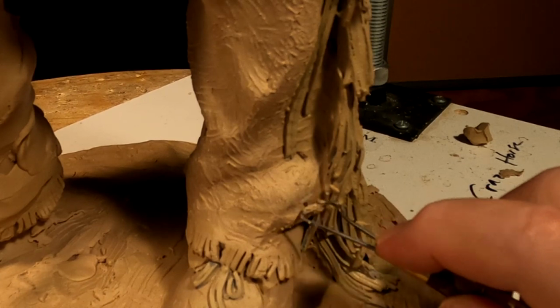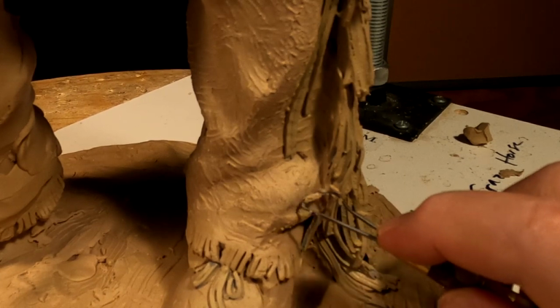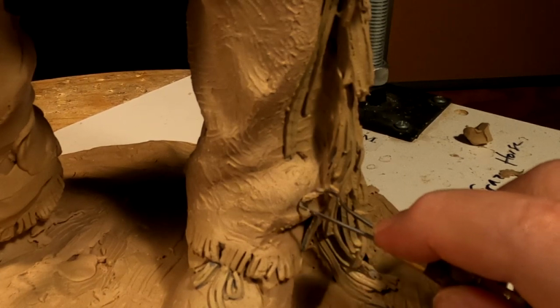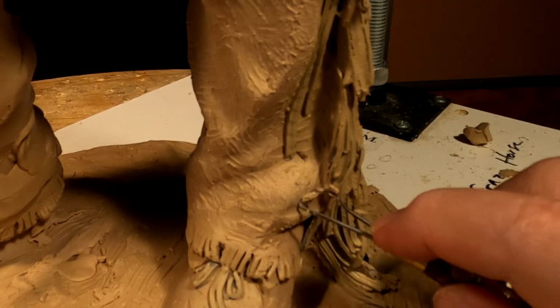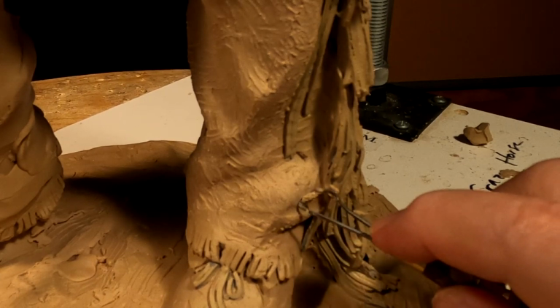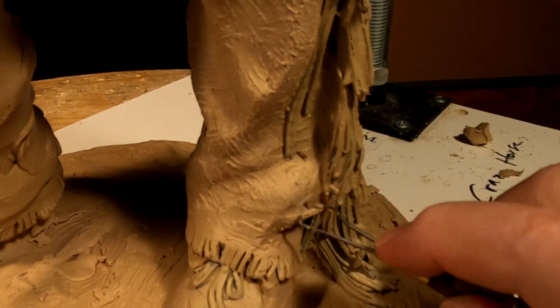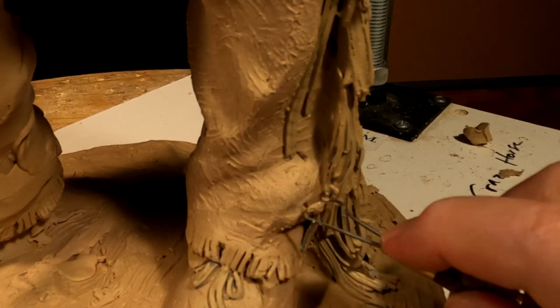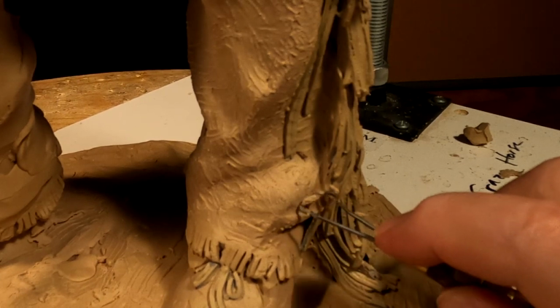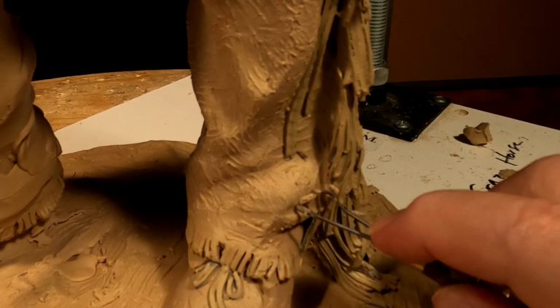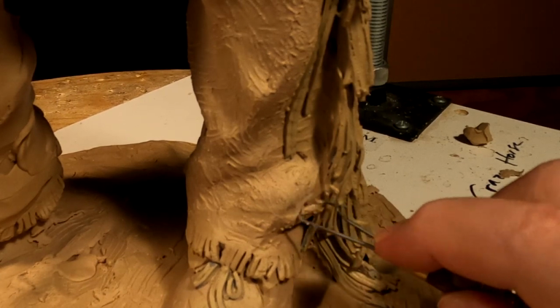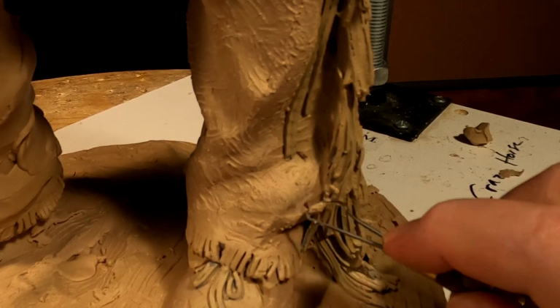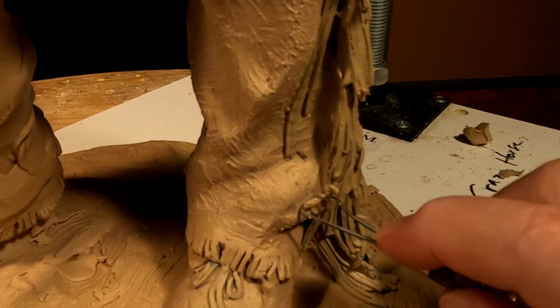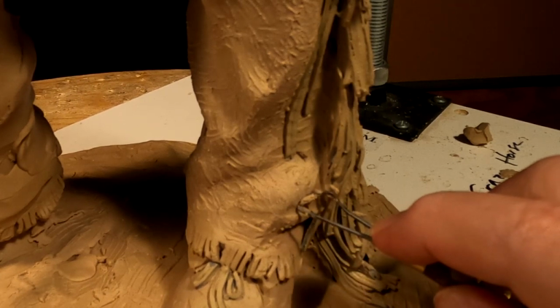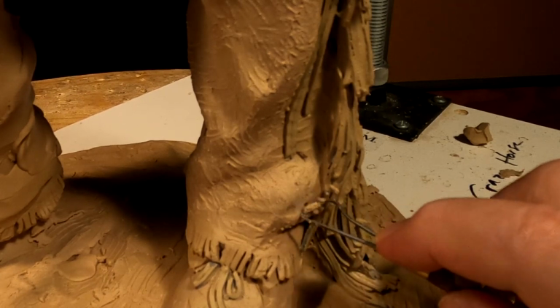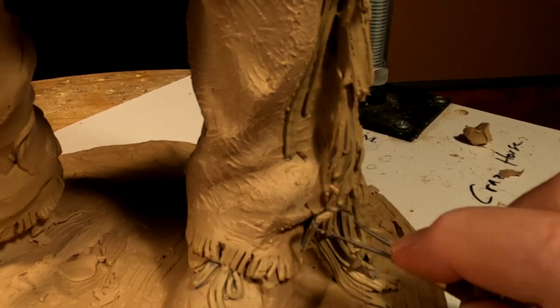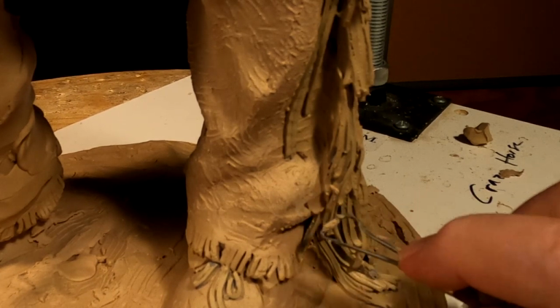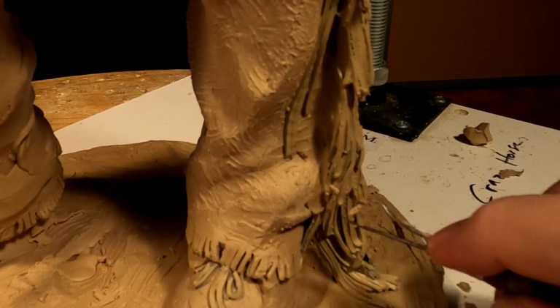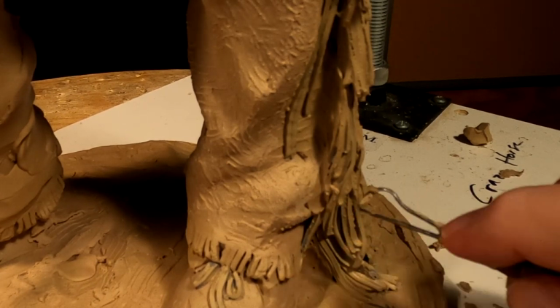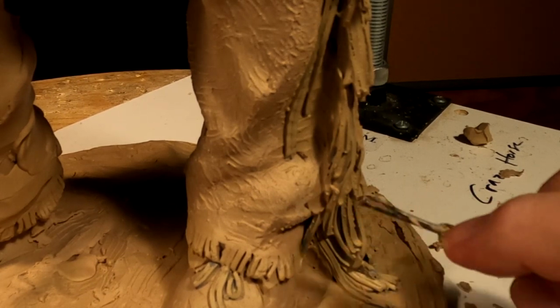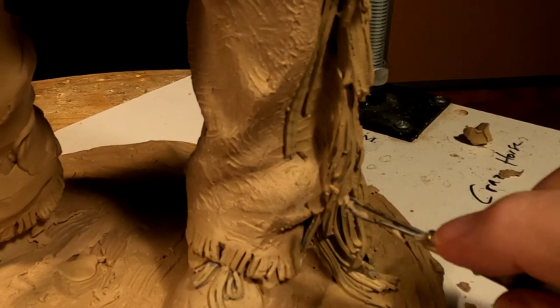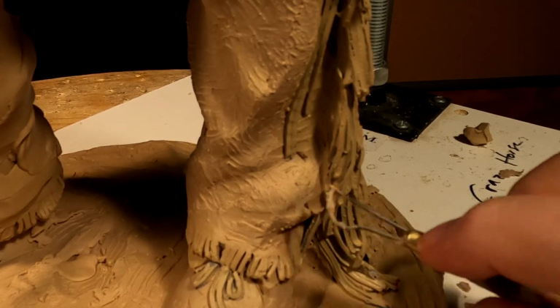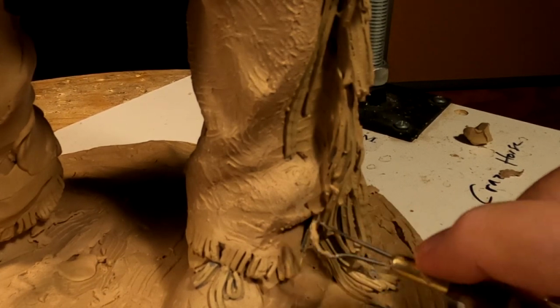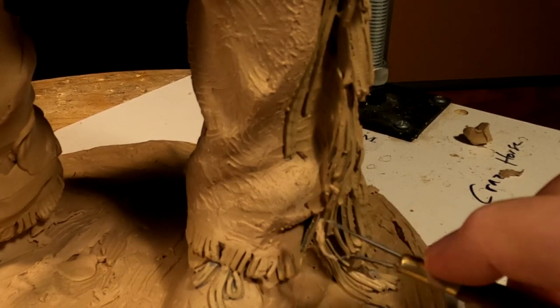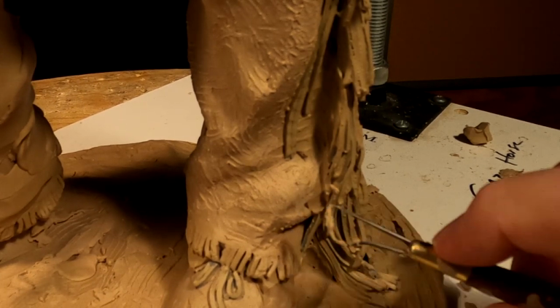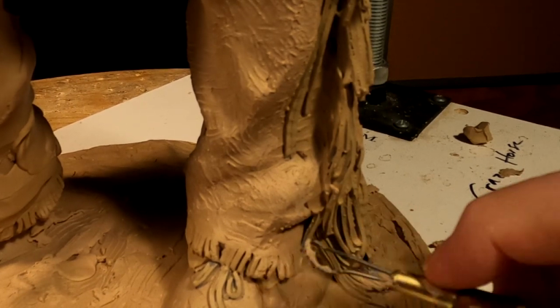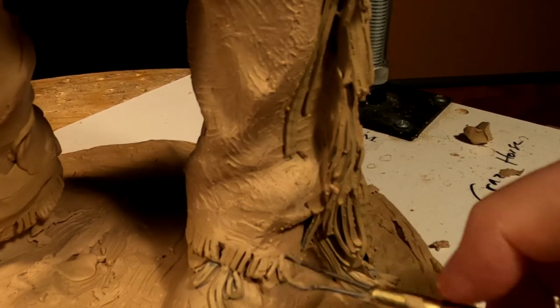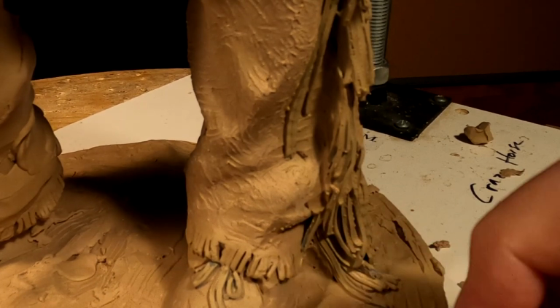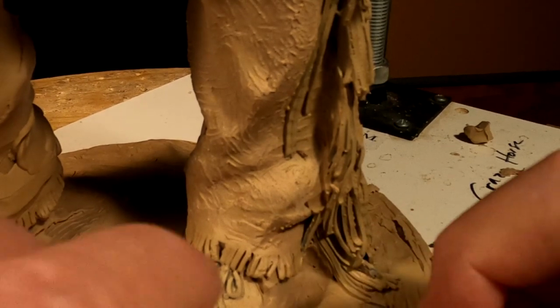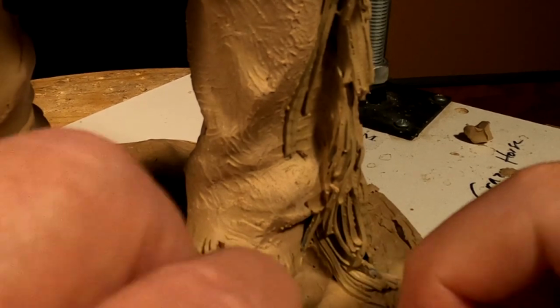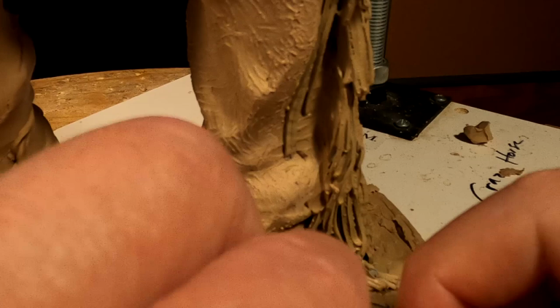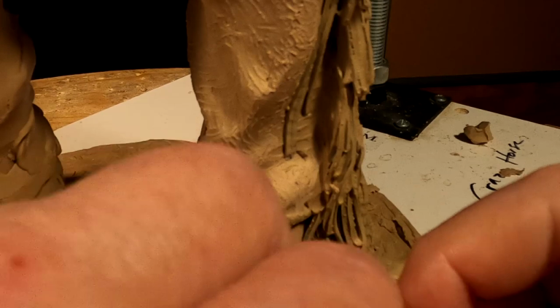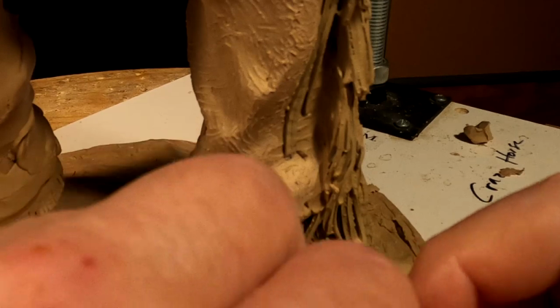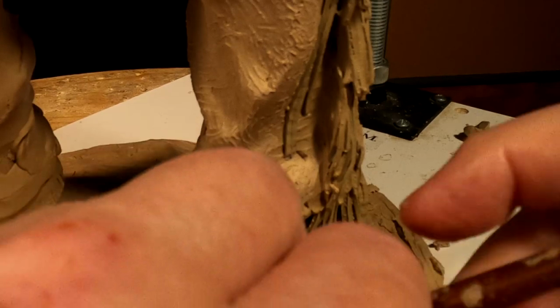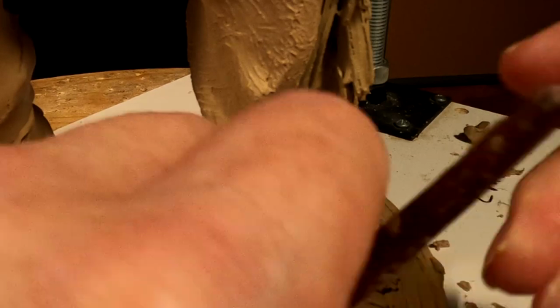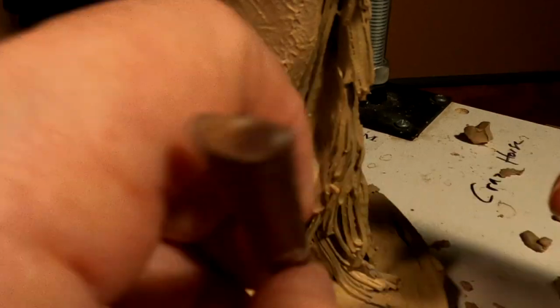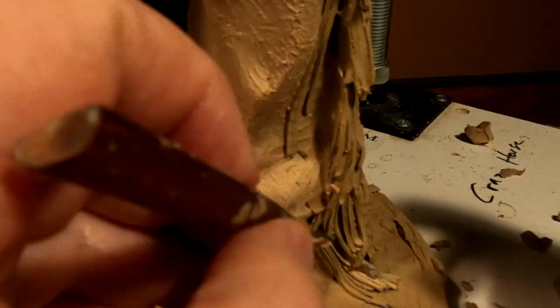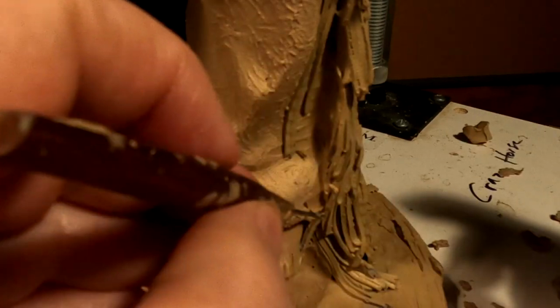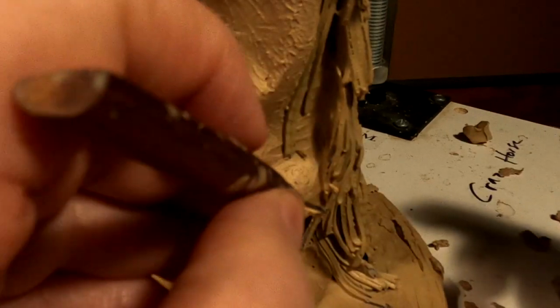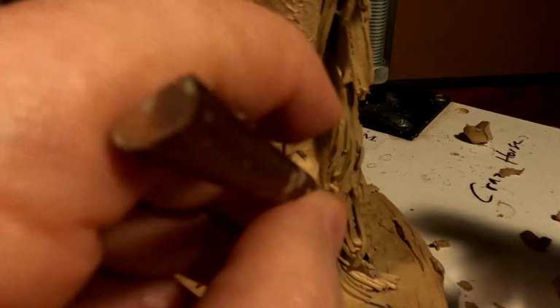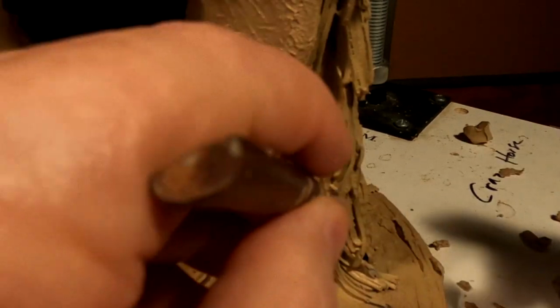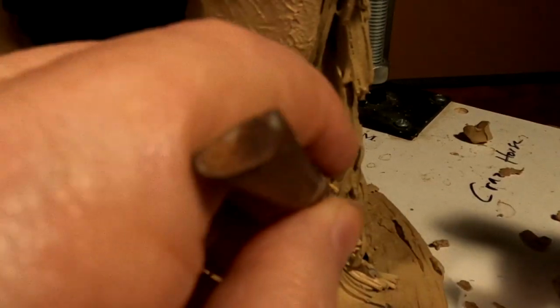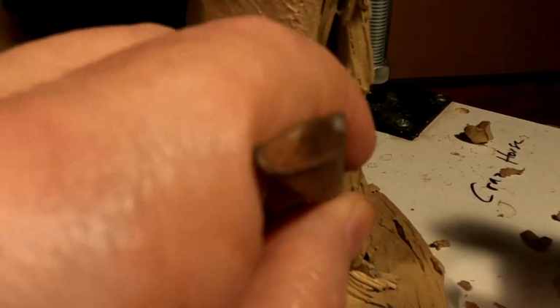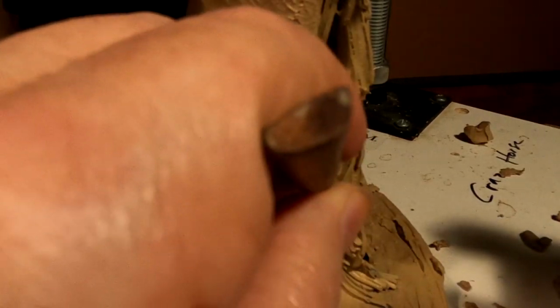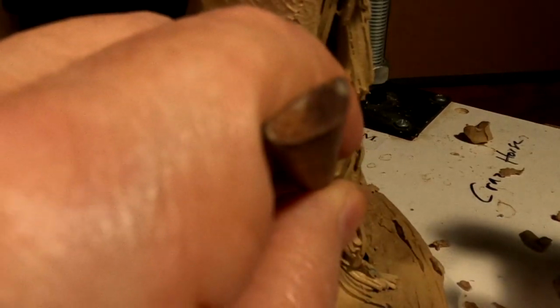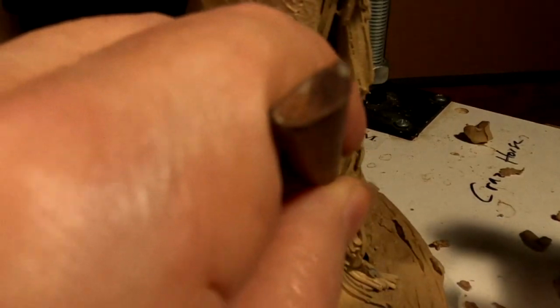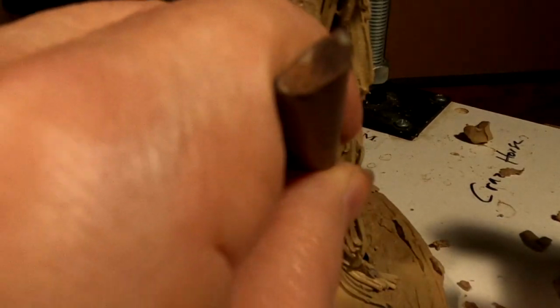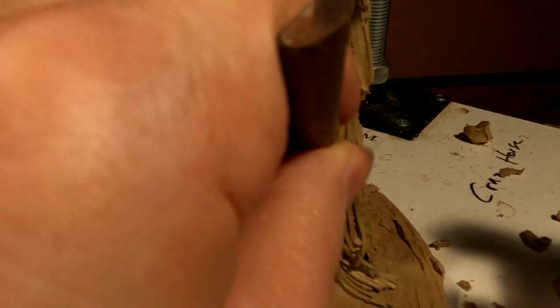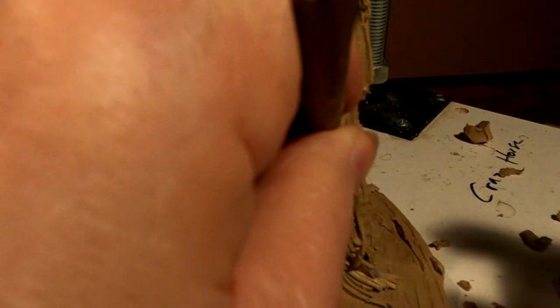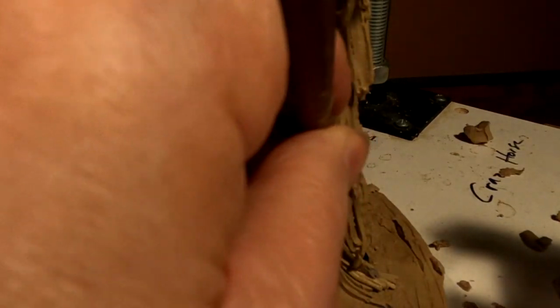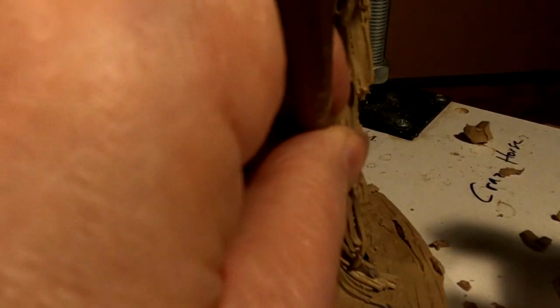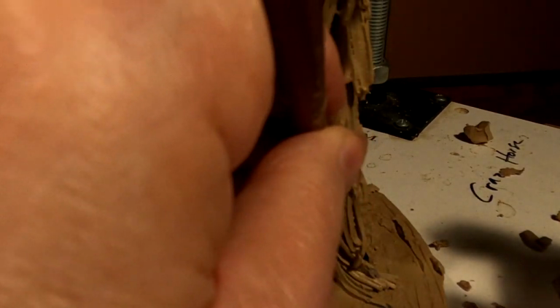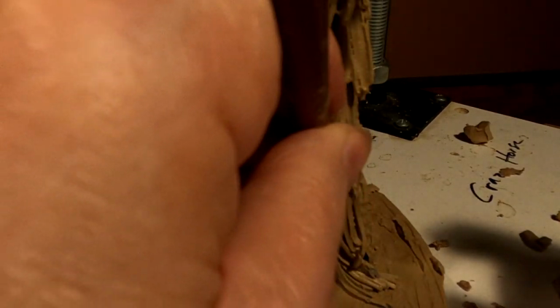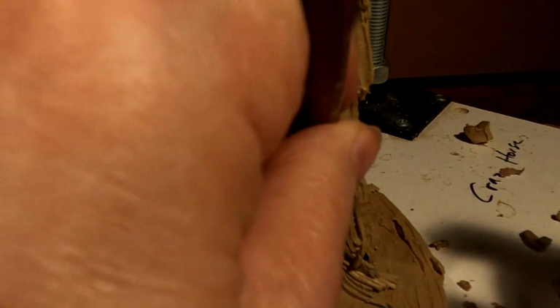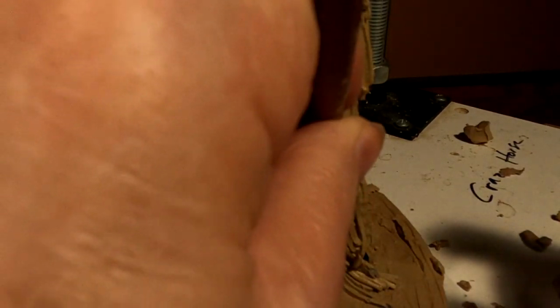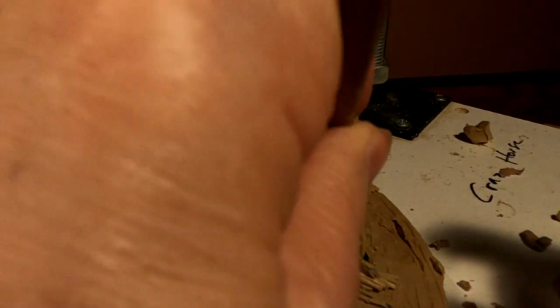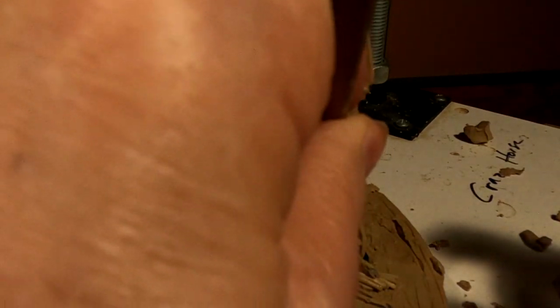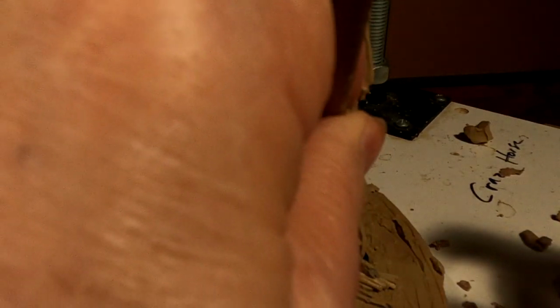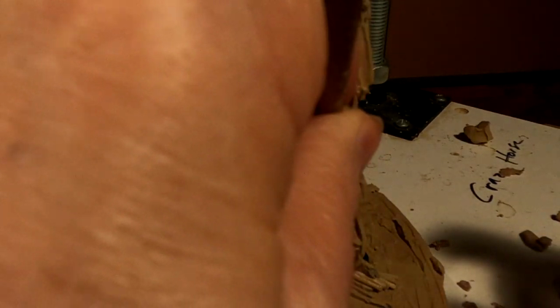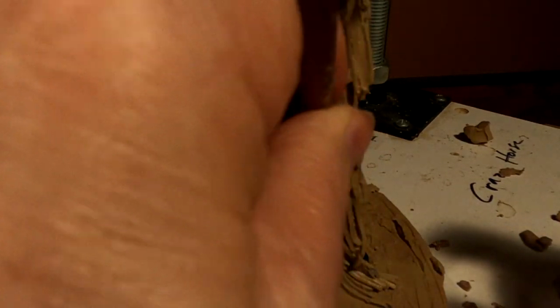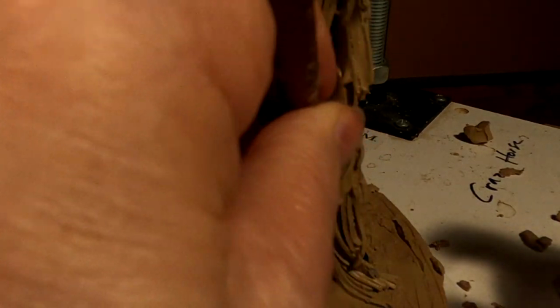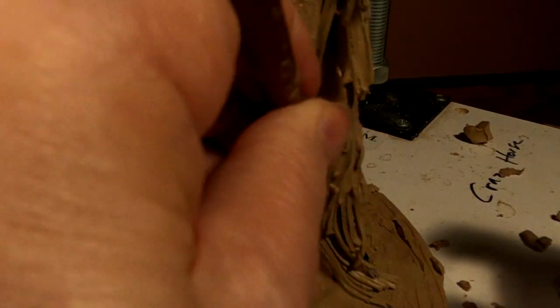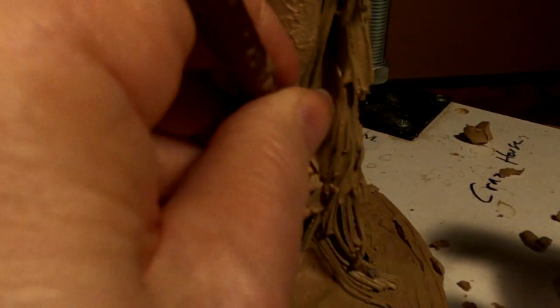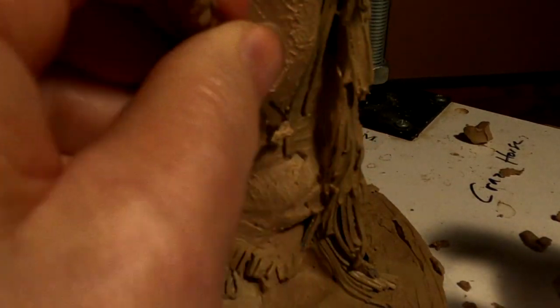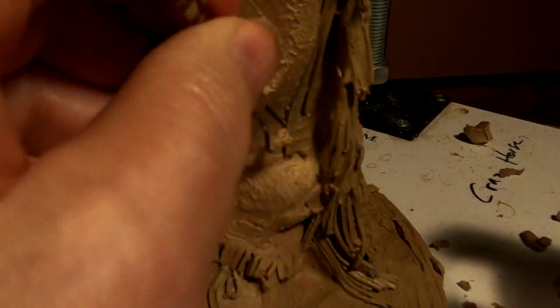It just progresses slowly, putting texture into the clothing.